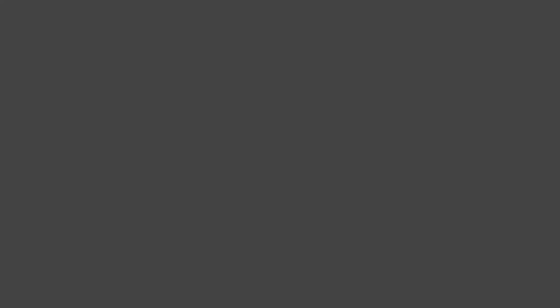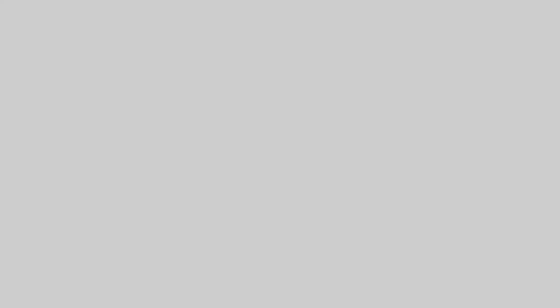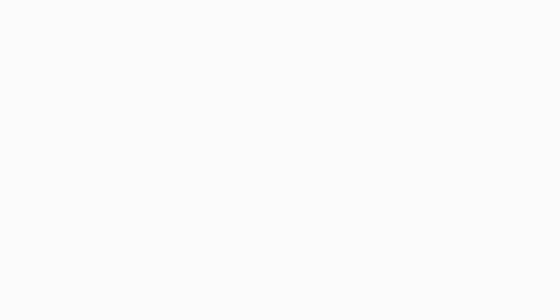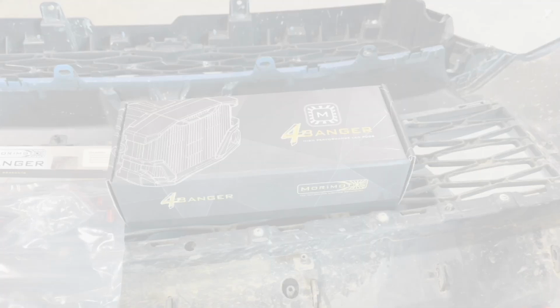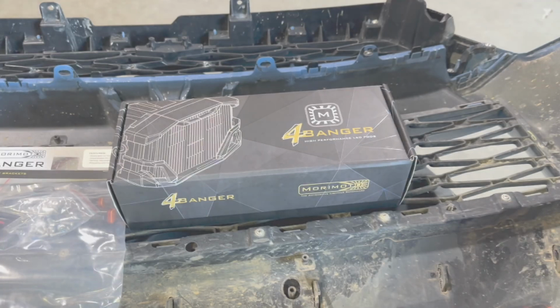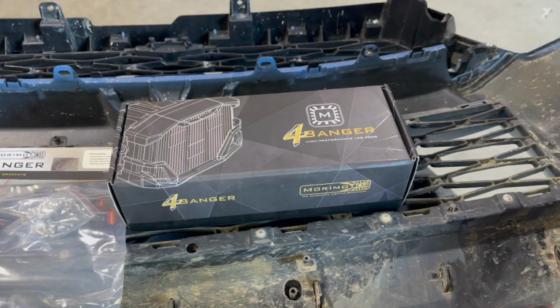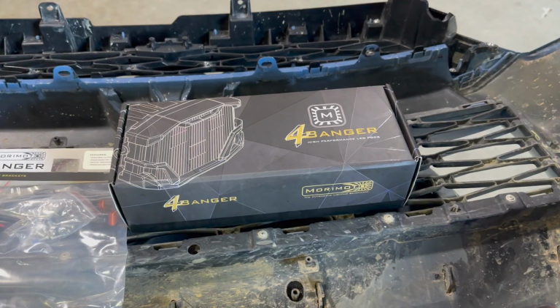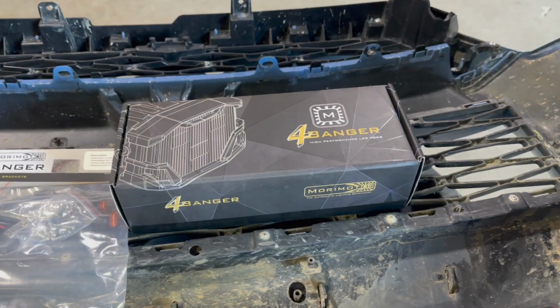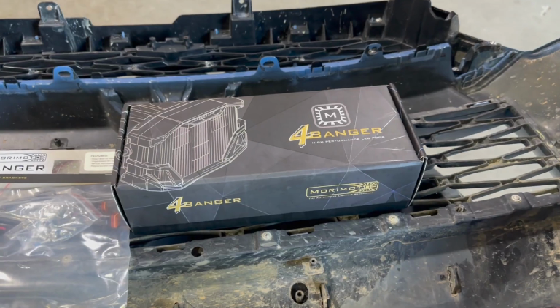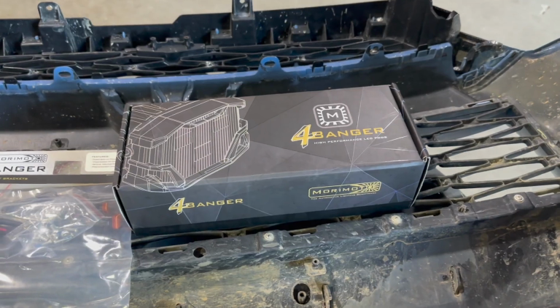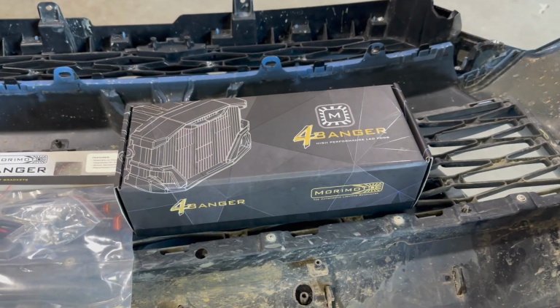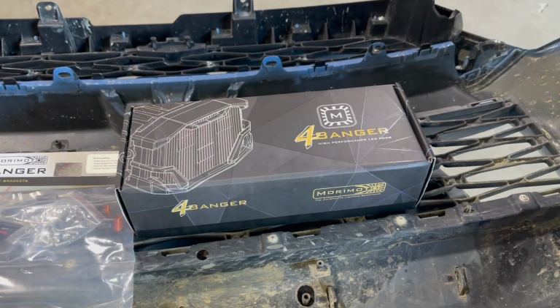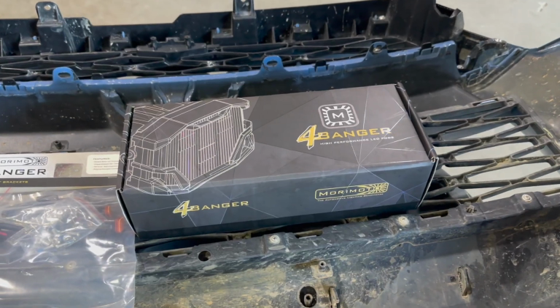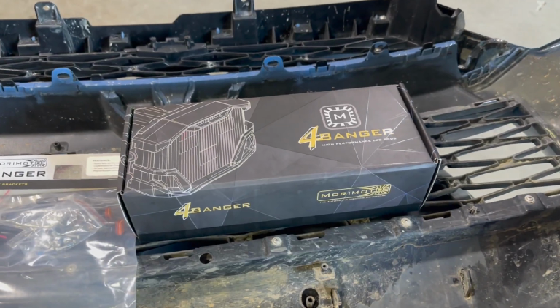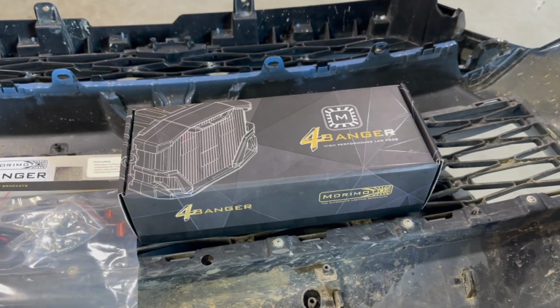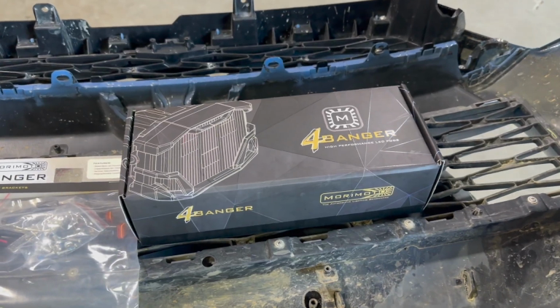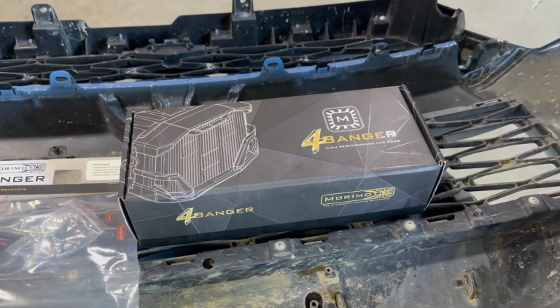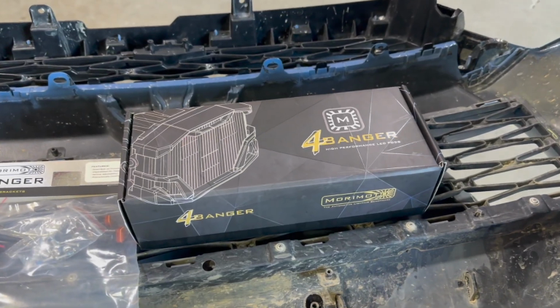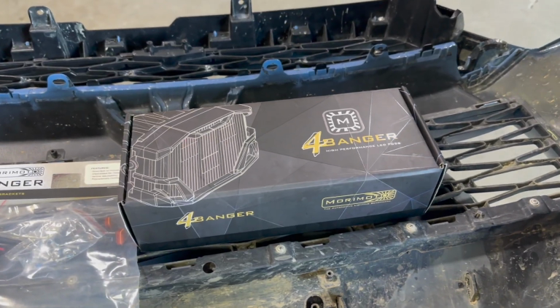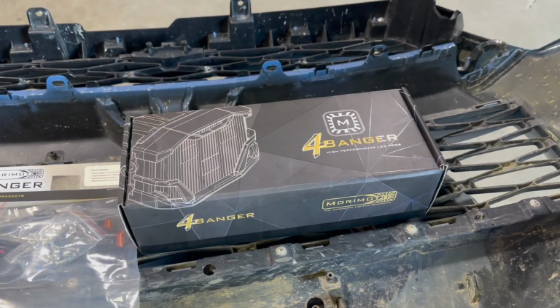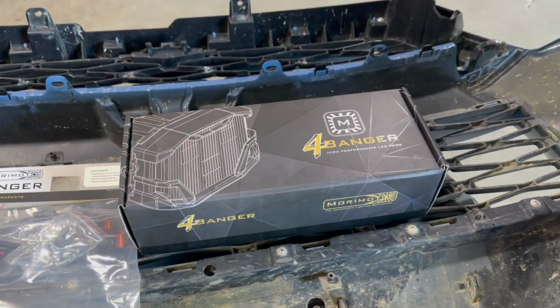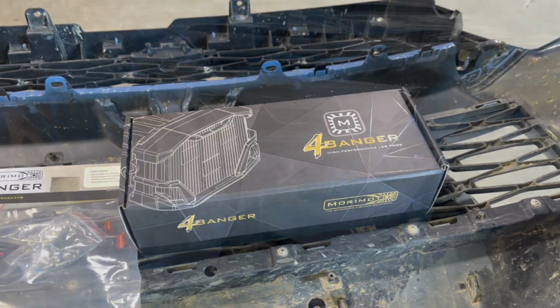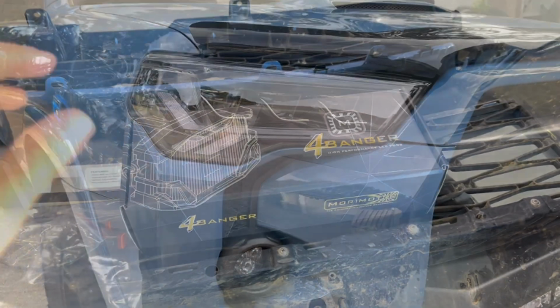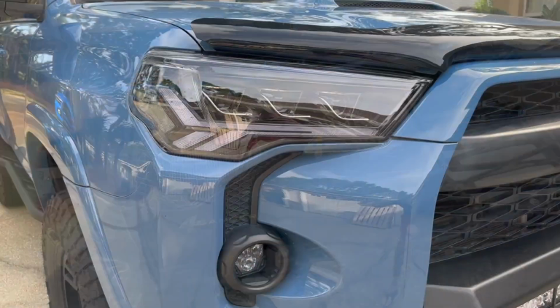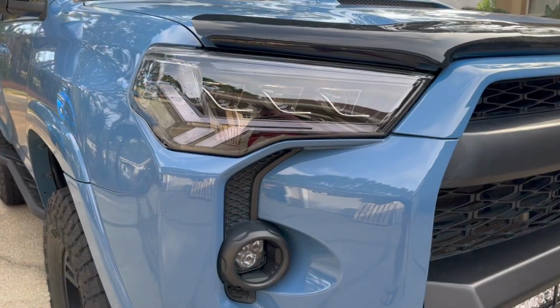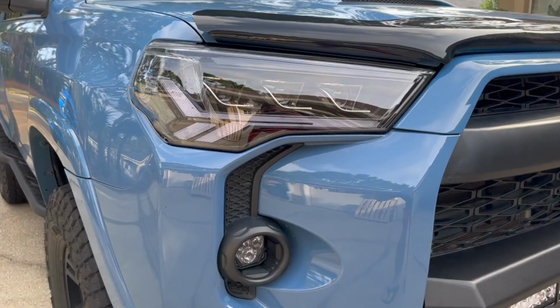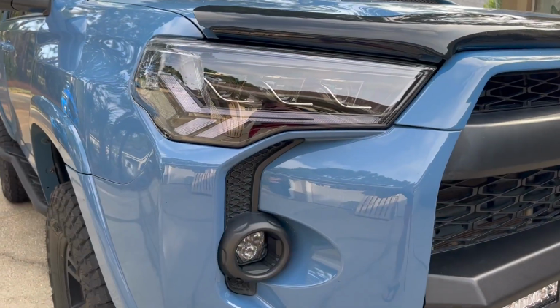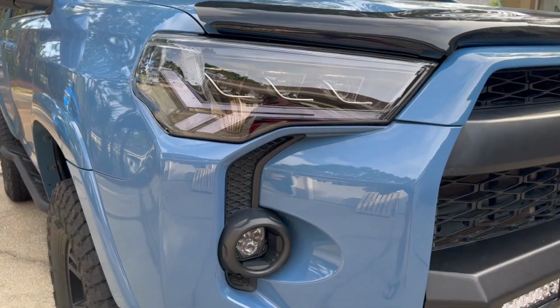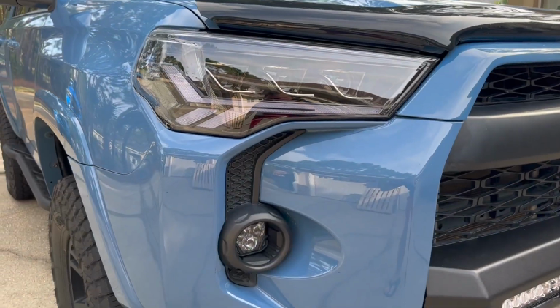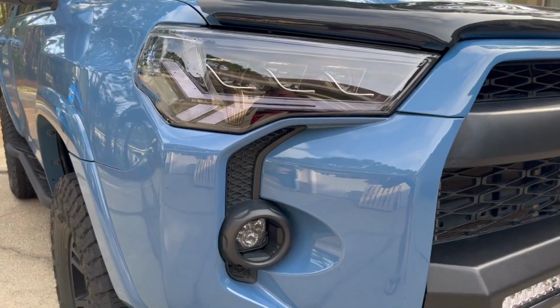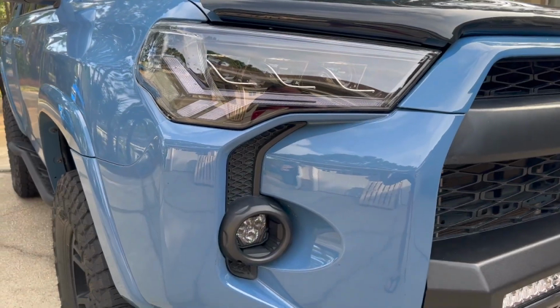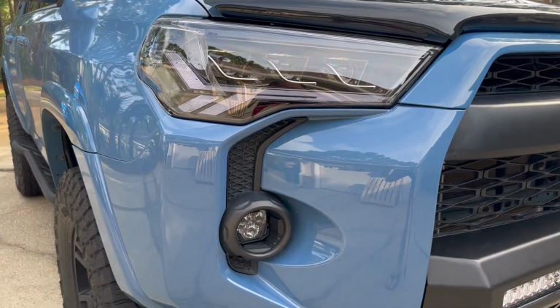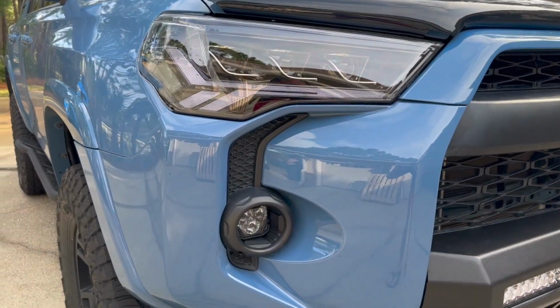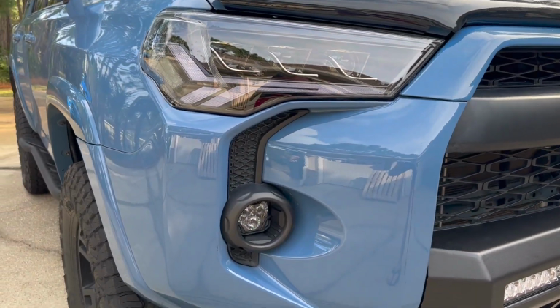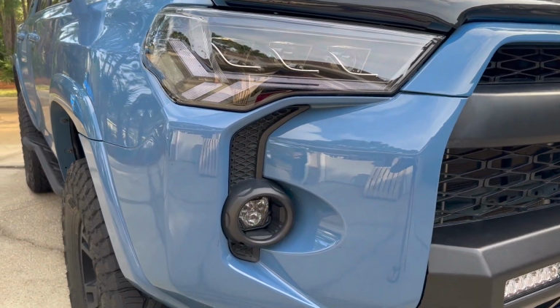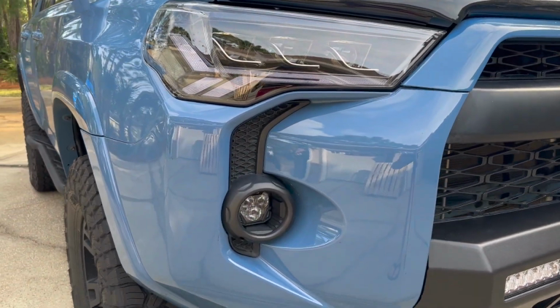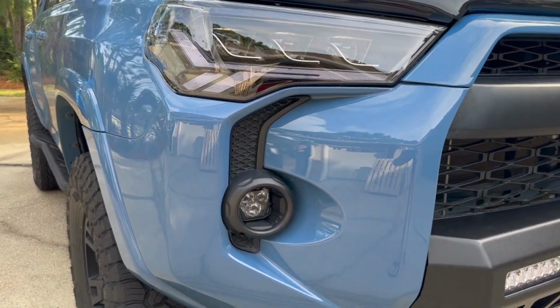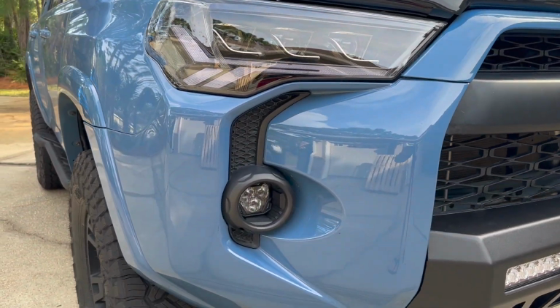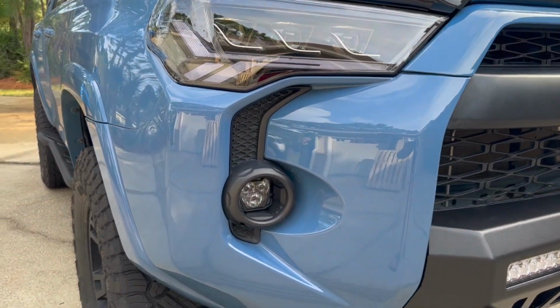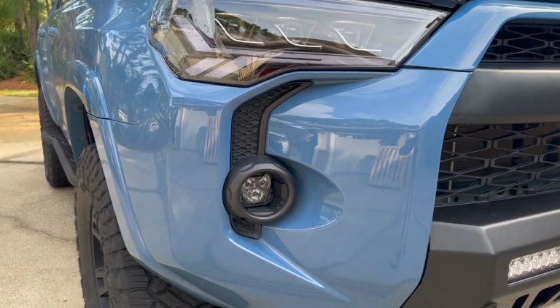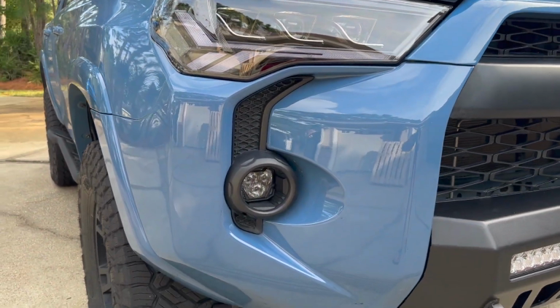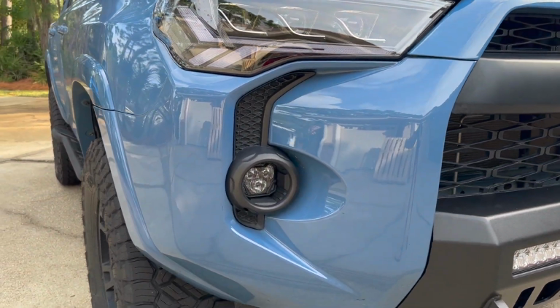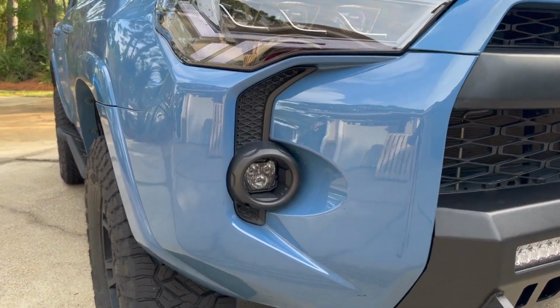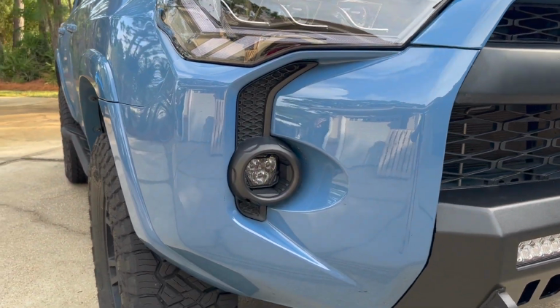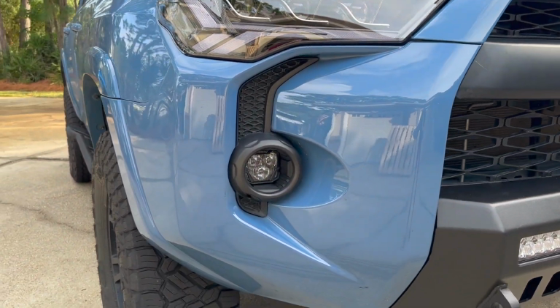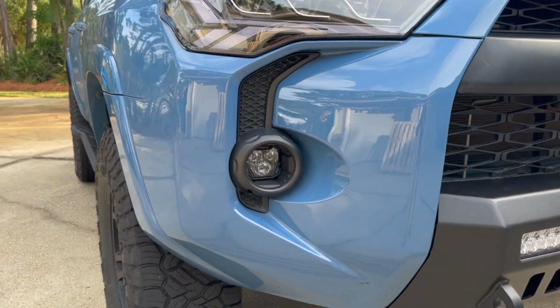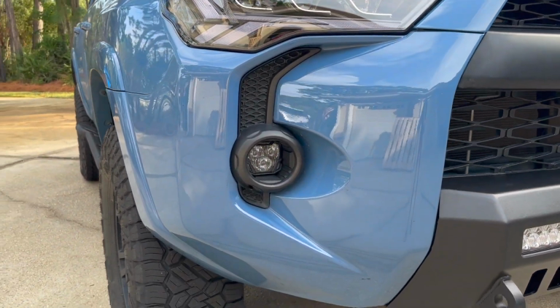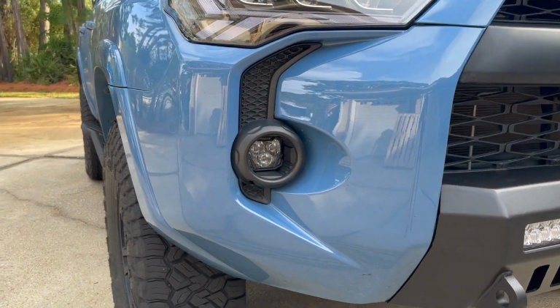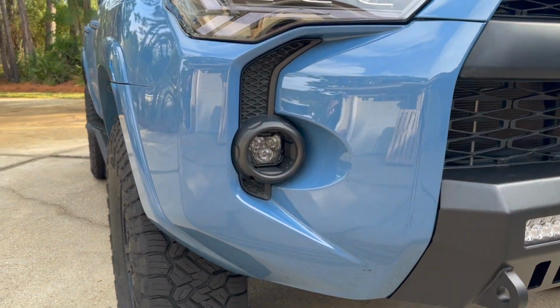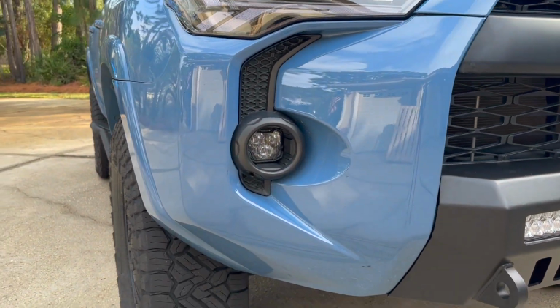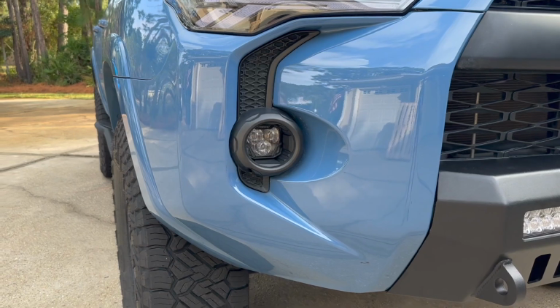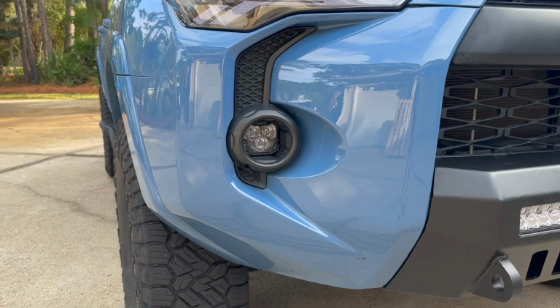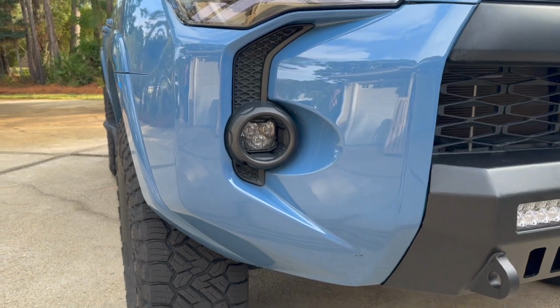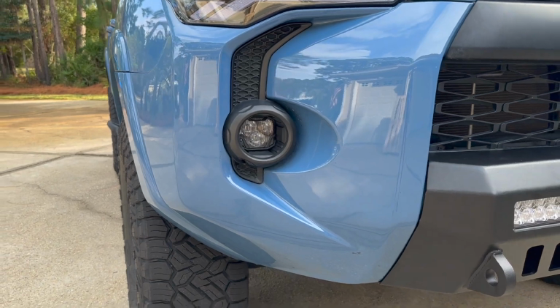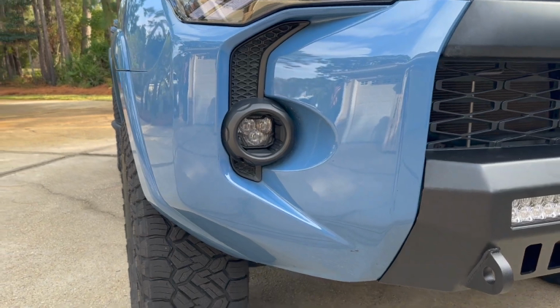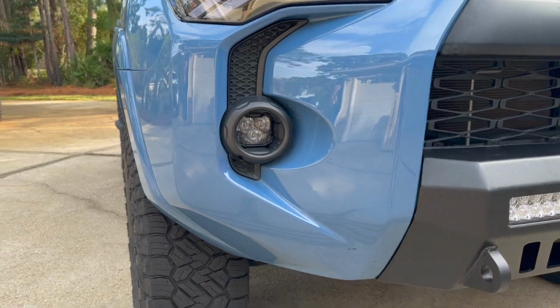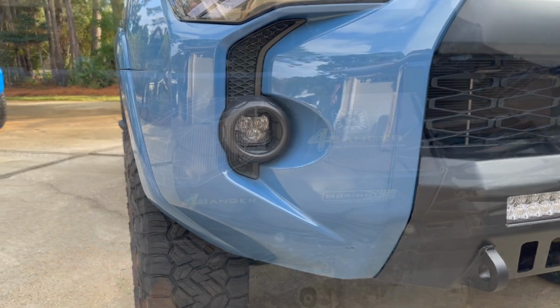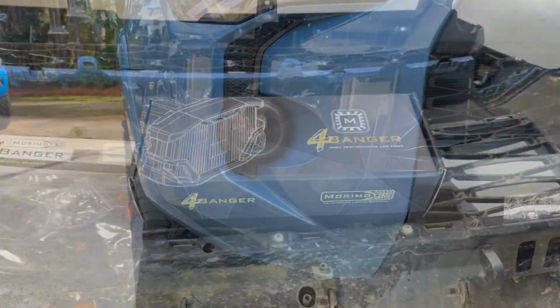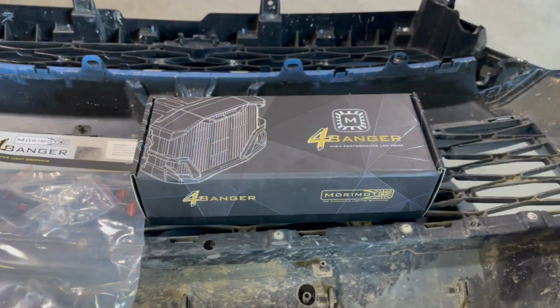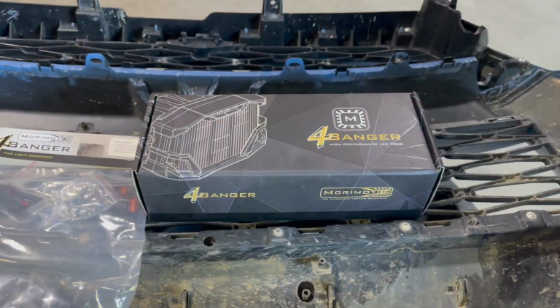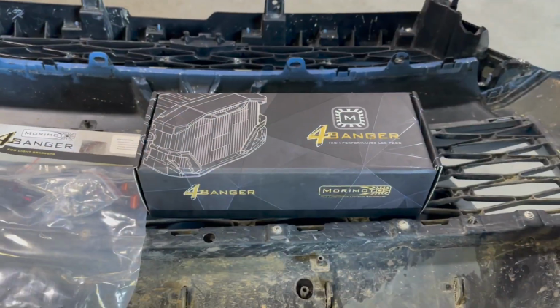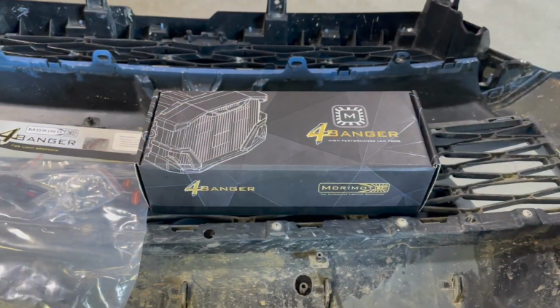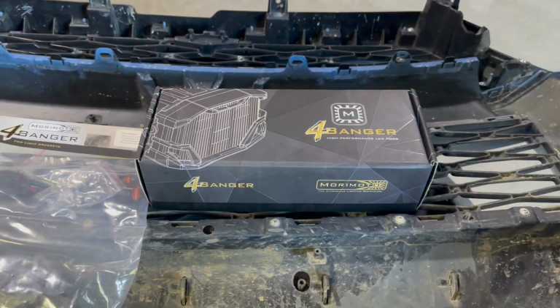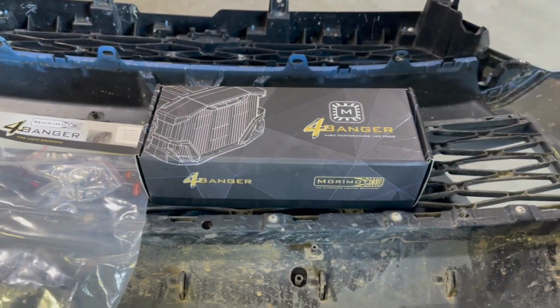Hey guys, John here. Welcome back to another video. So we are installing the Morimoto Four Banger fog lights onto my Toyota 4Runner.